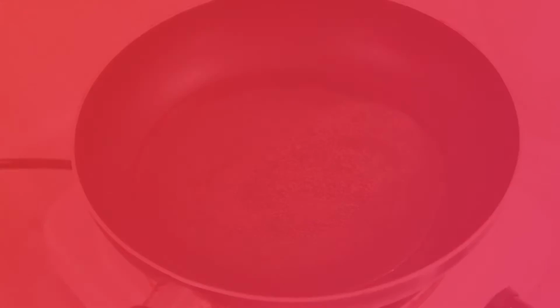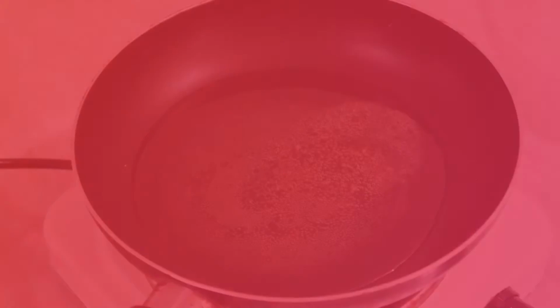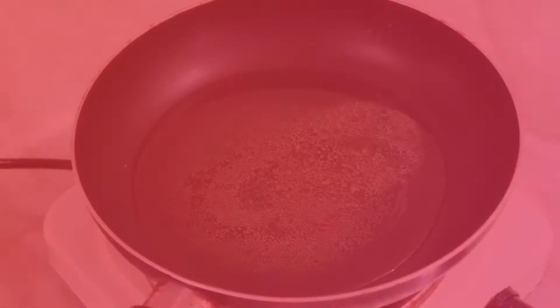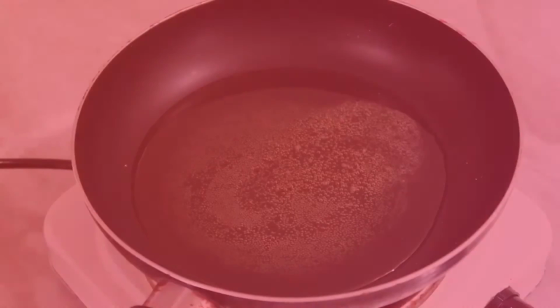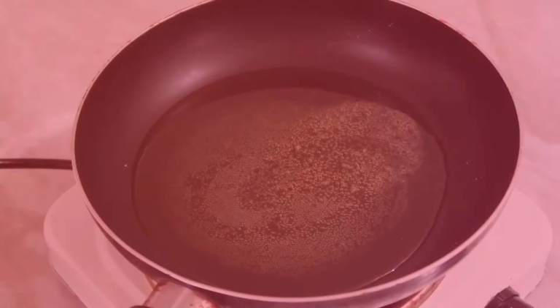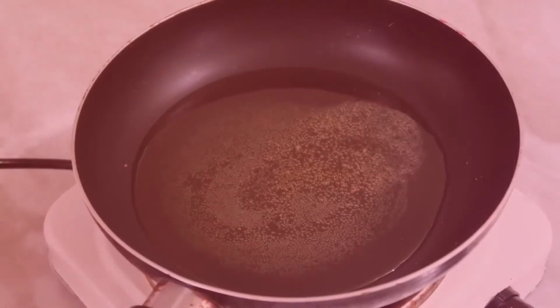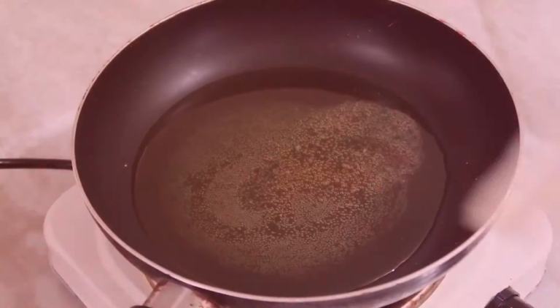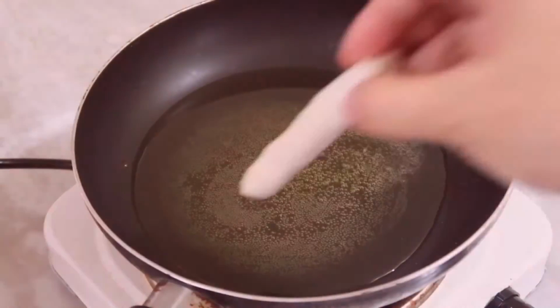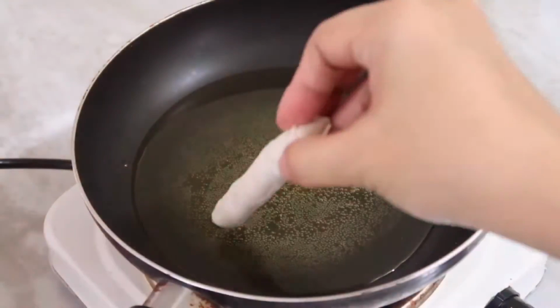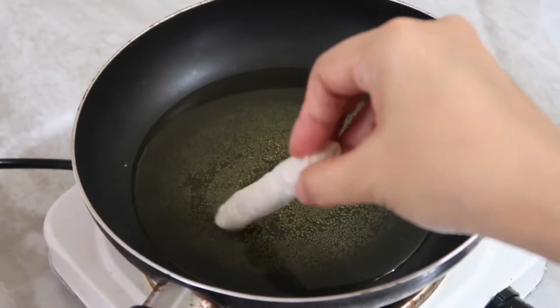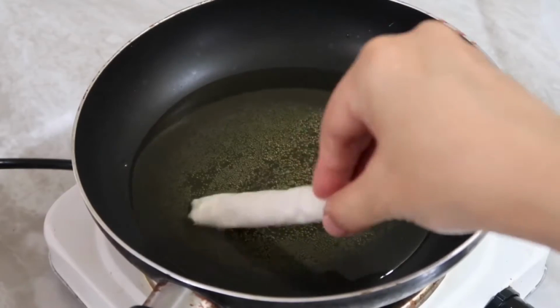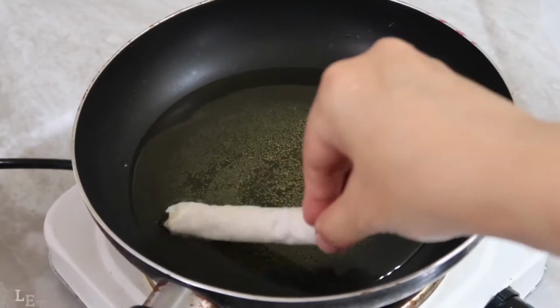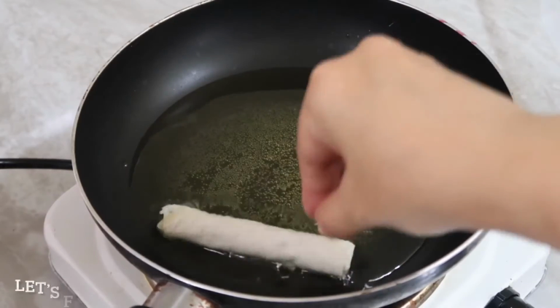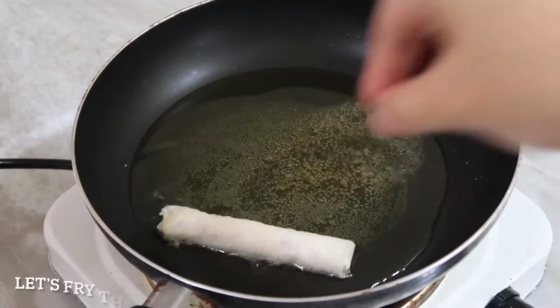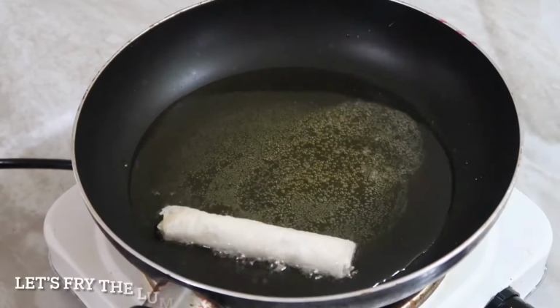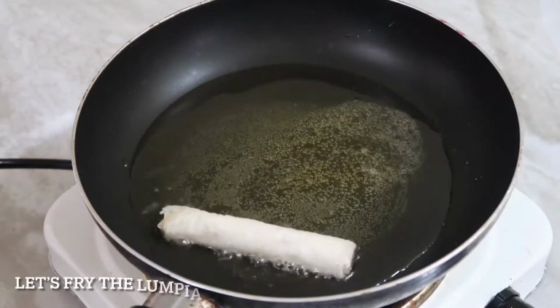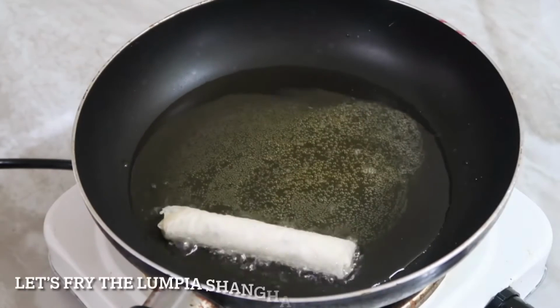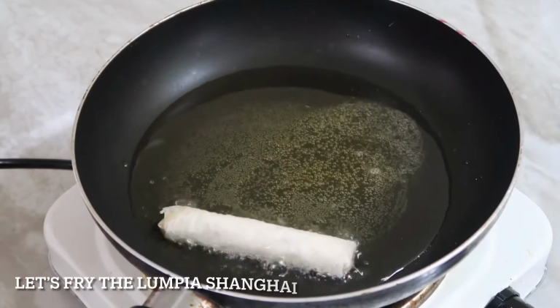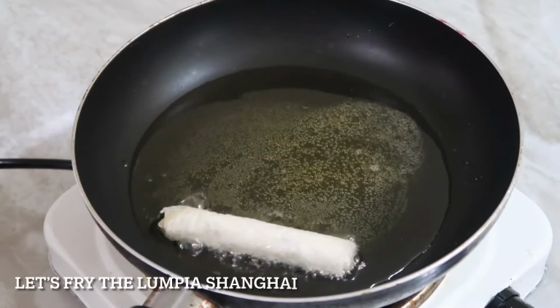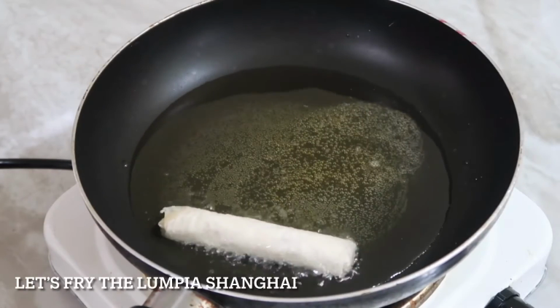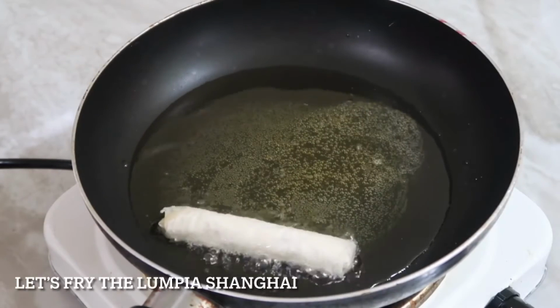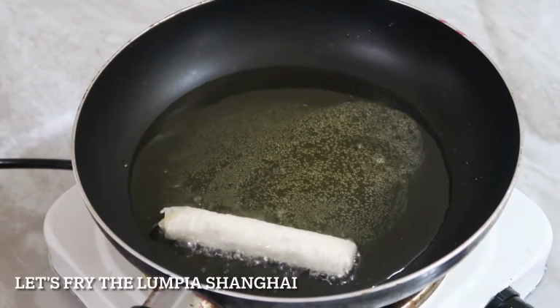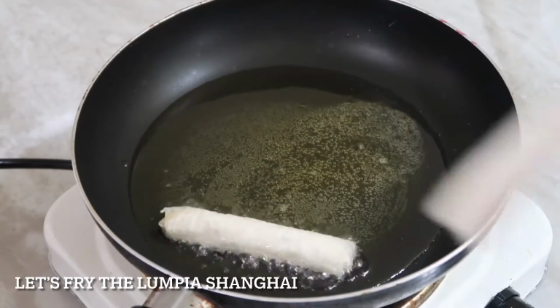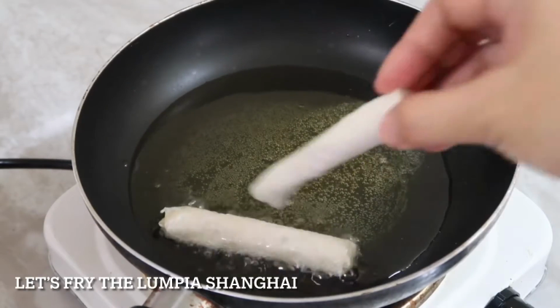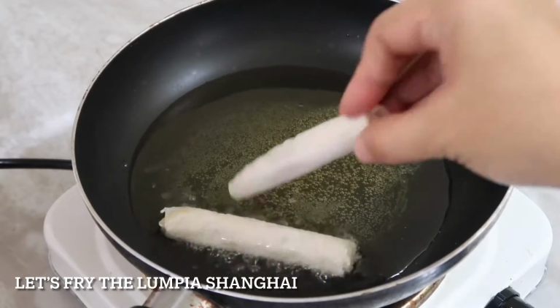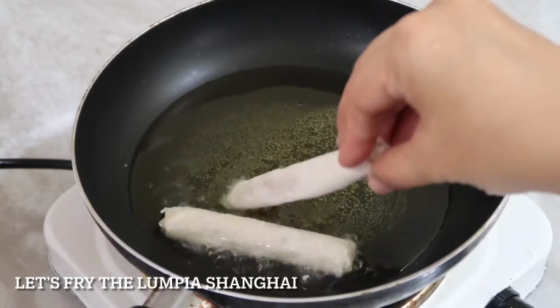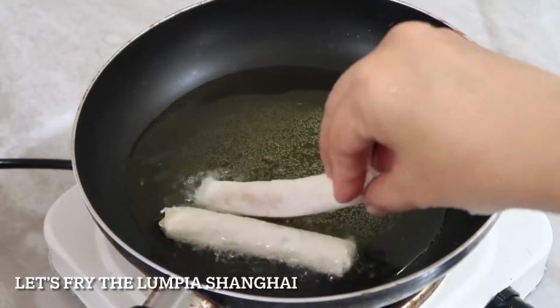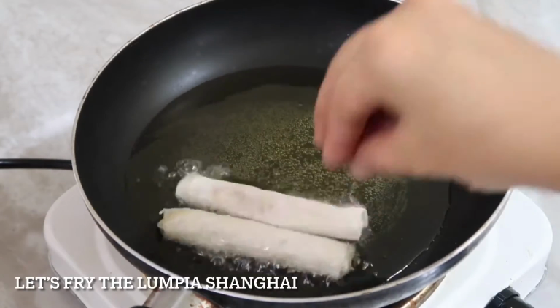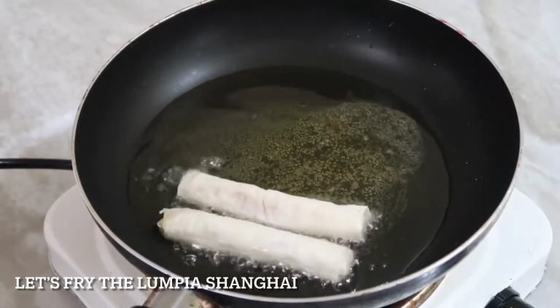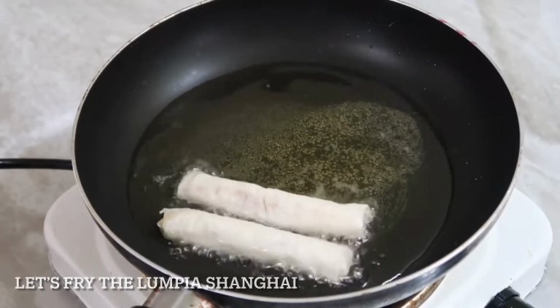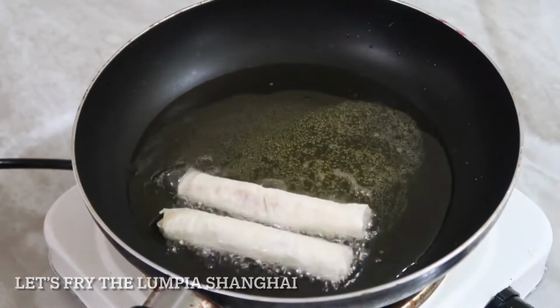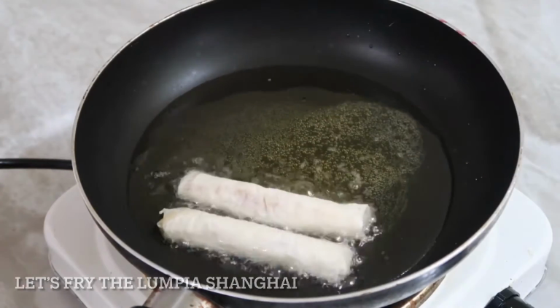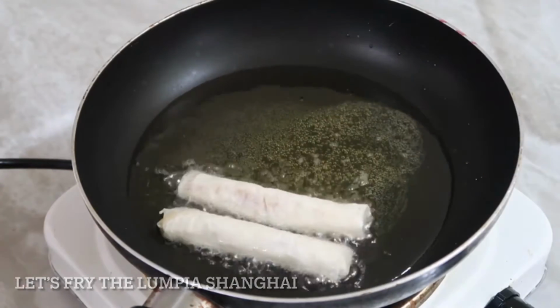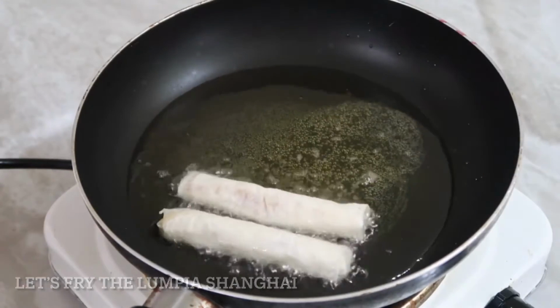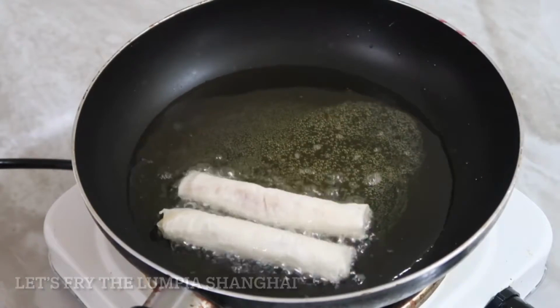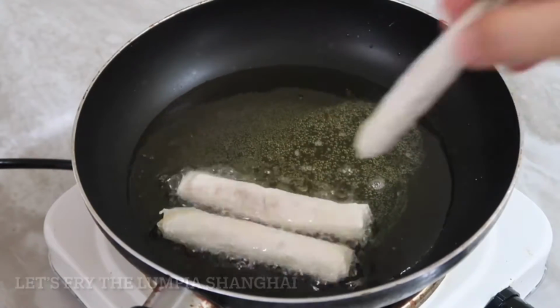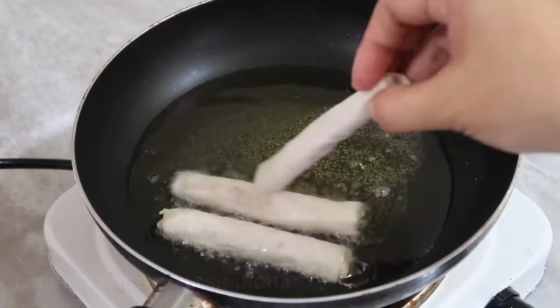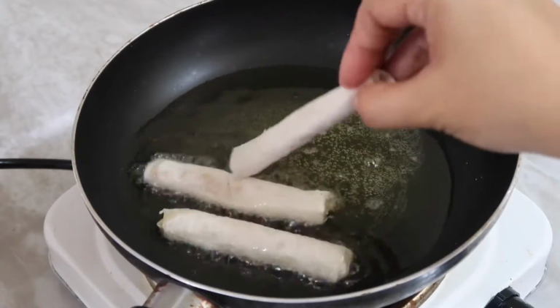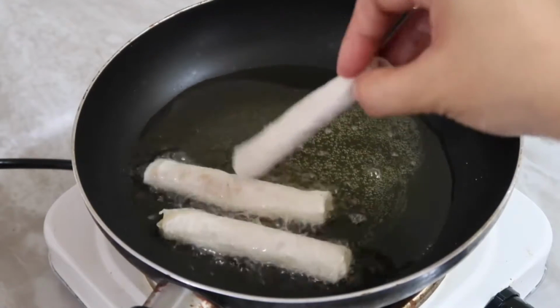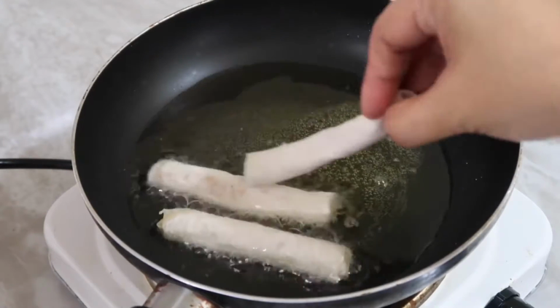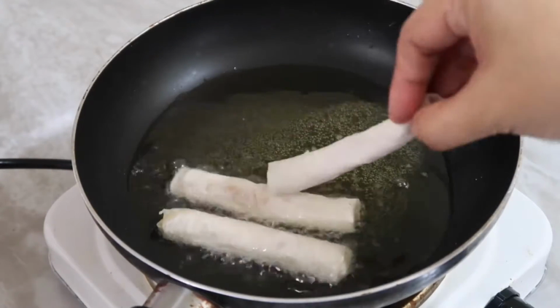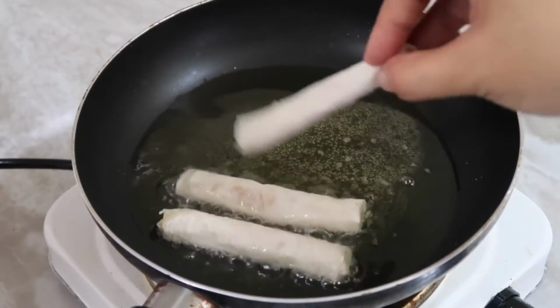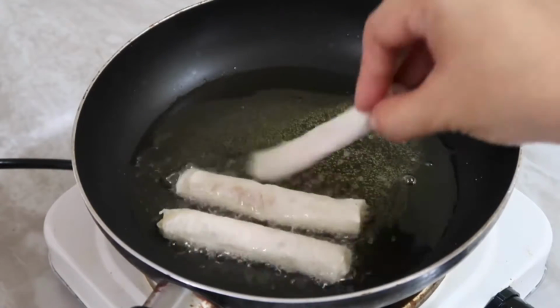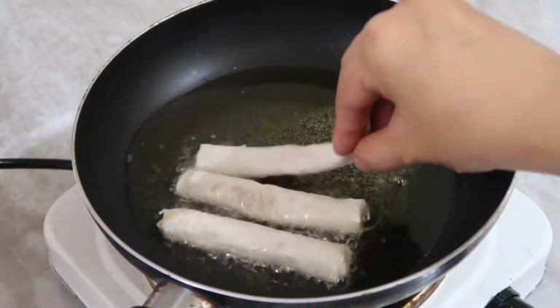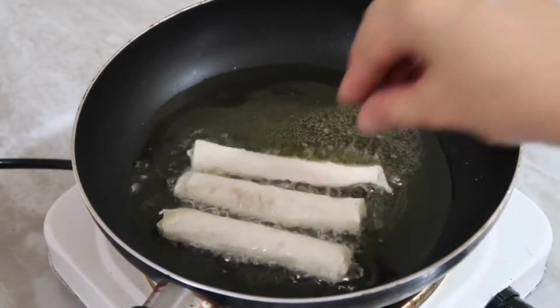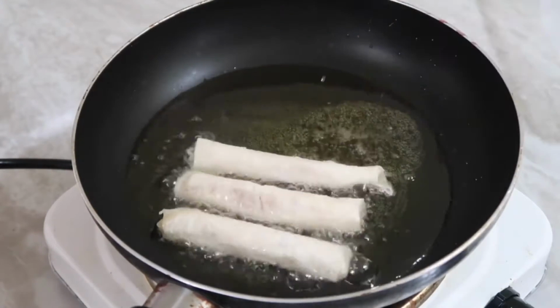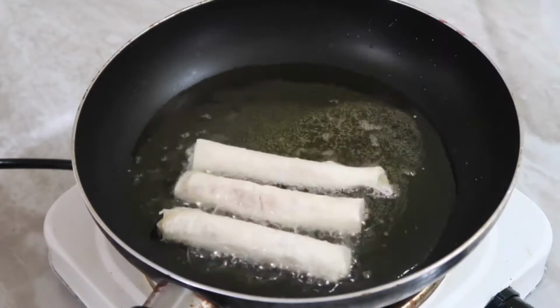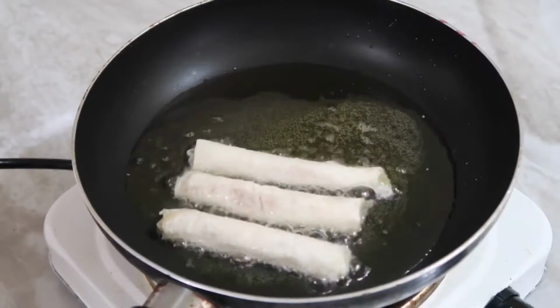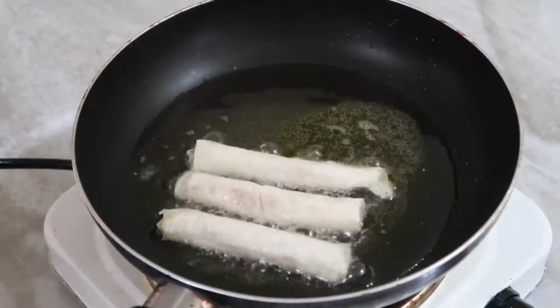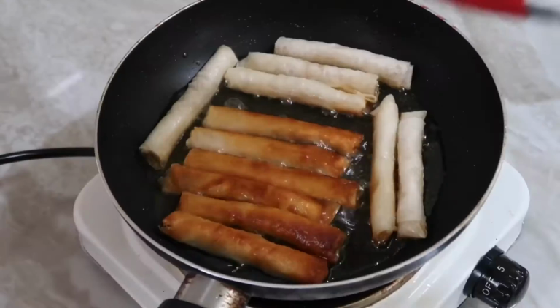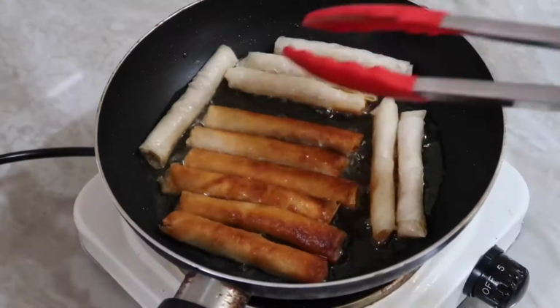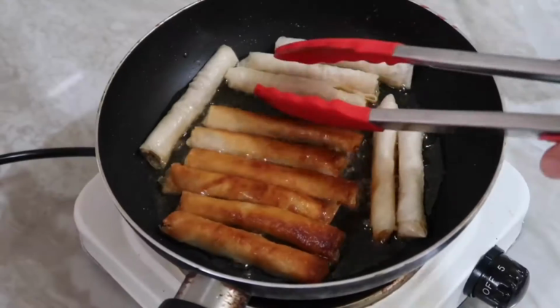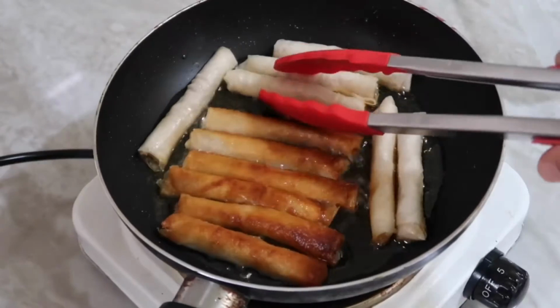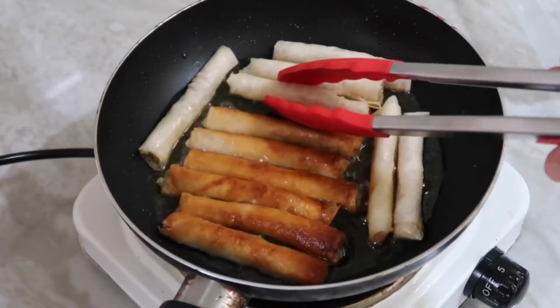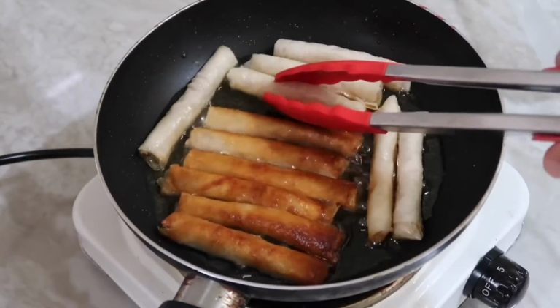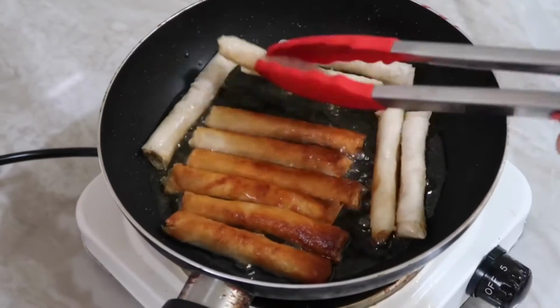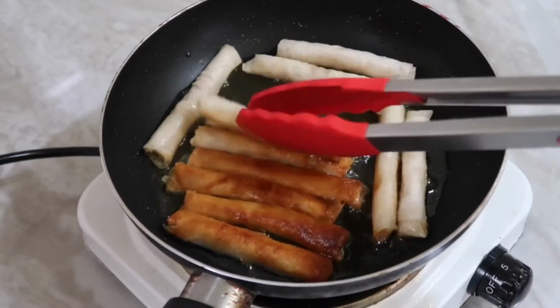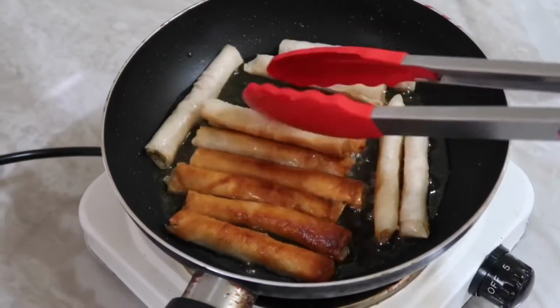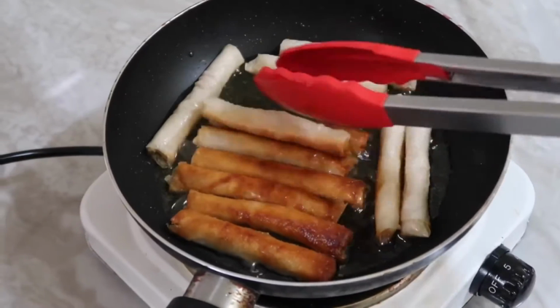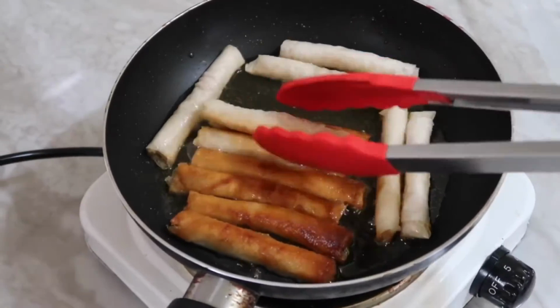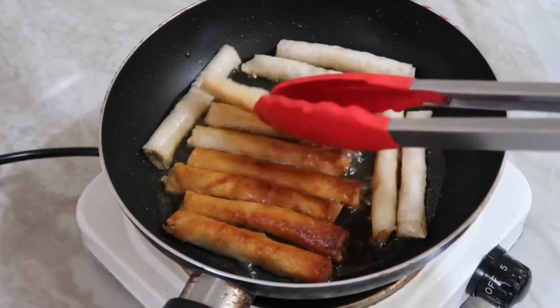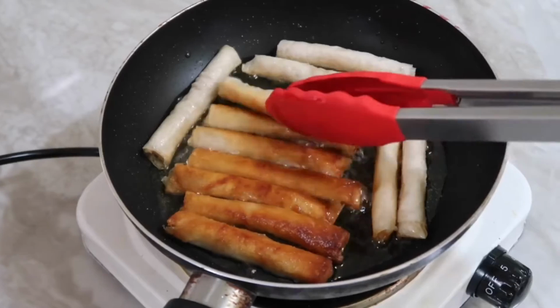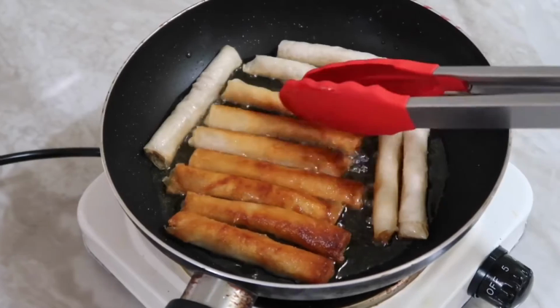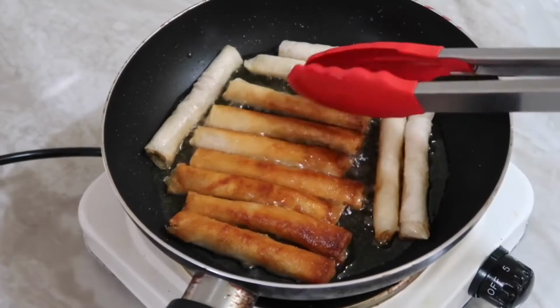Next cooking is lumpia Shanghai, the all-time favorite of Filipinos.